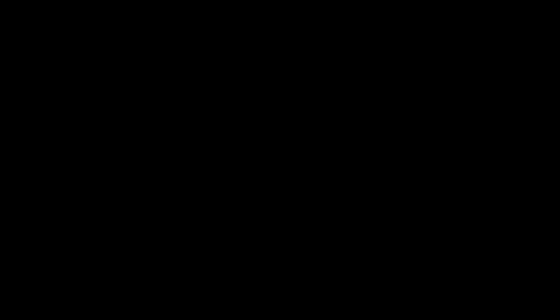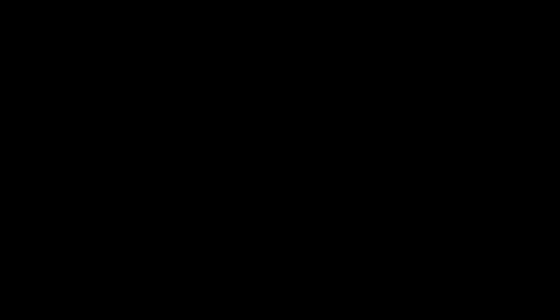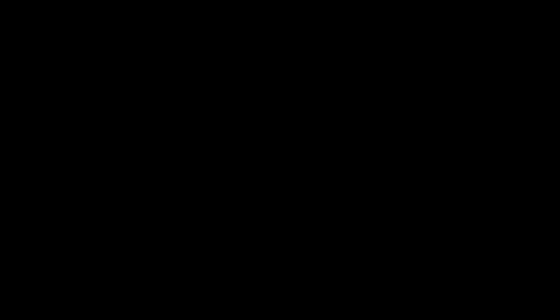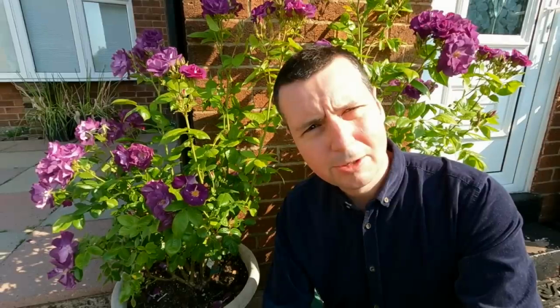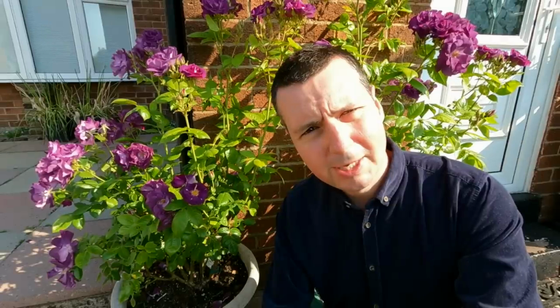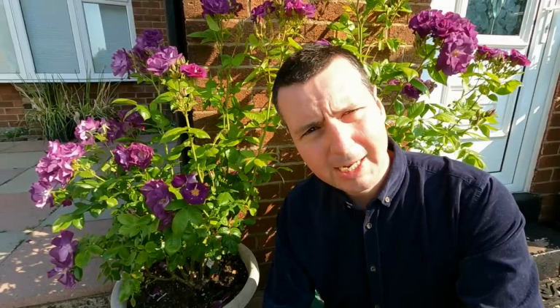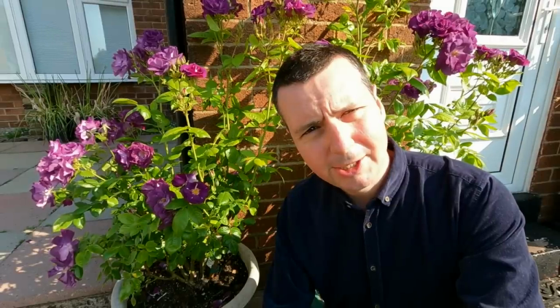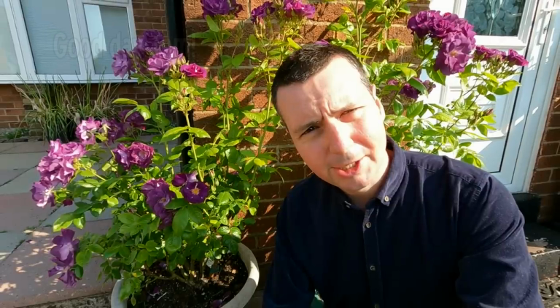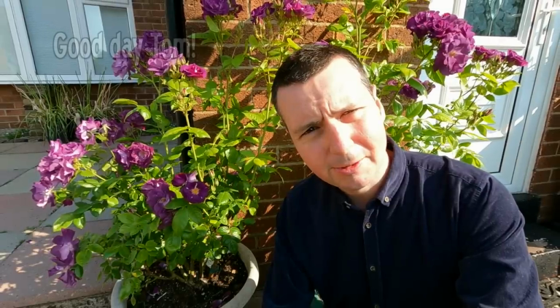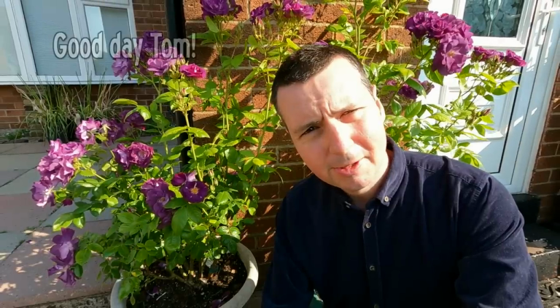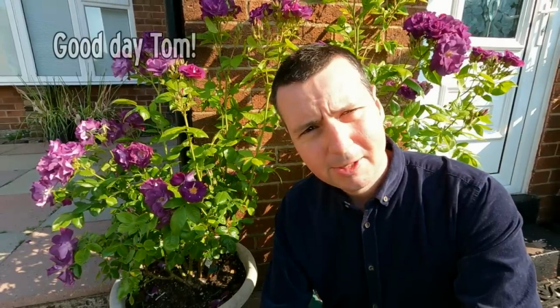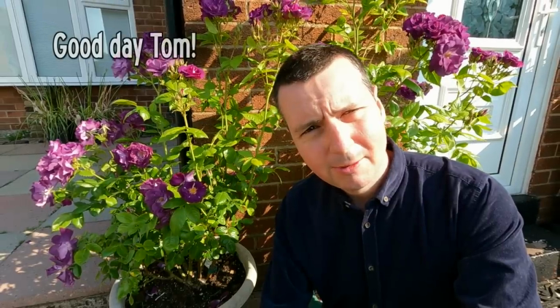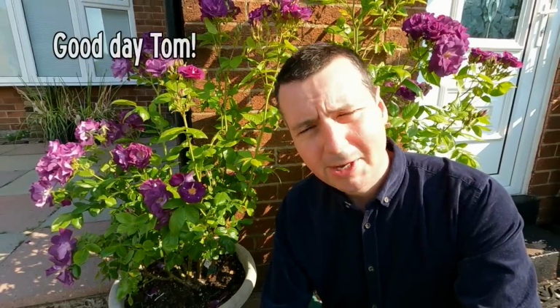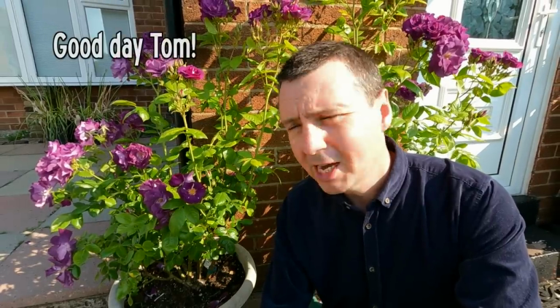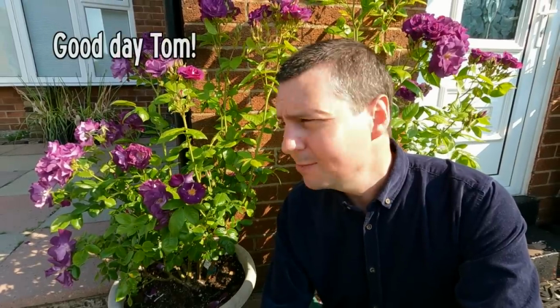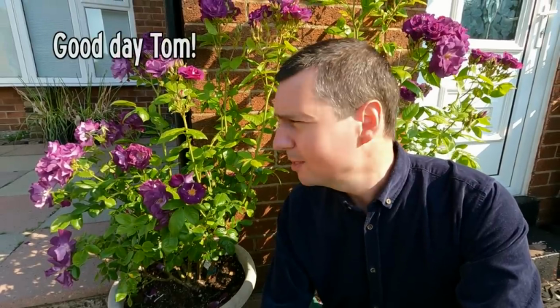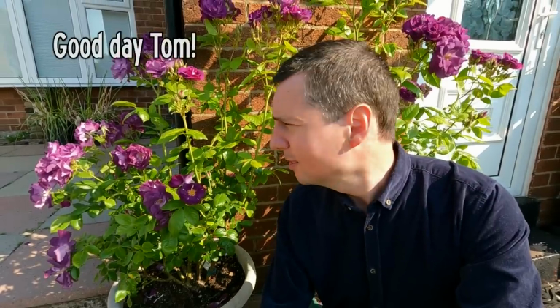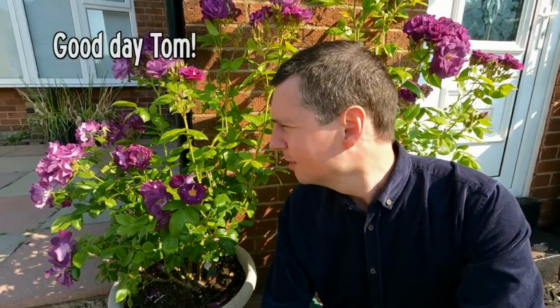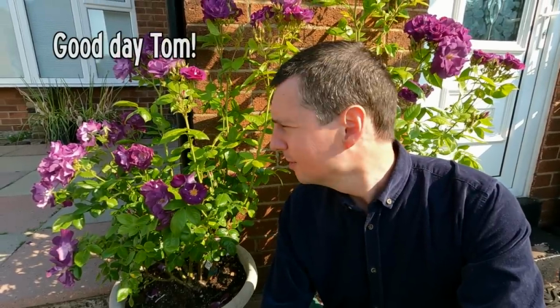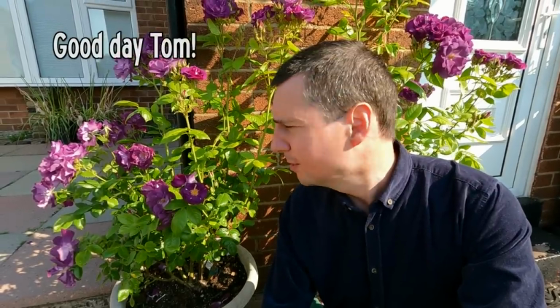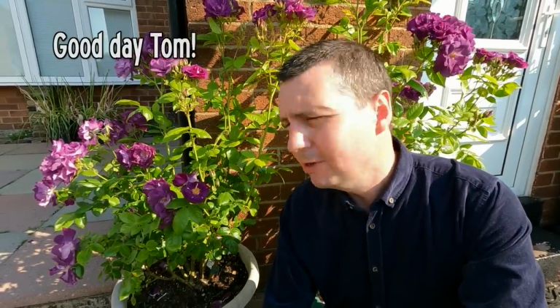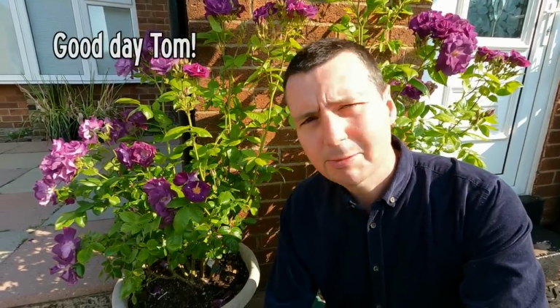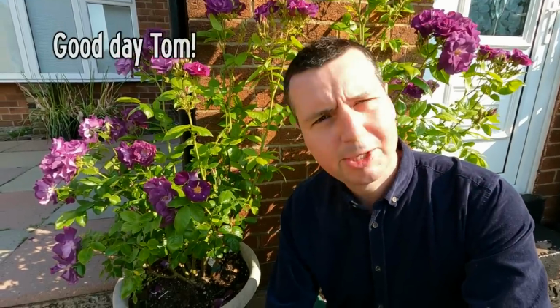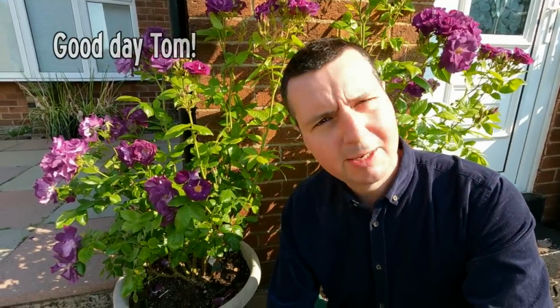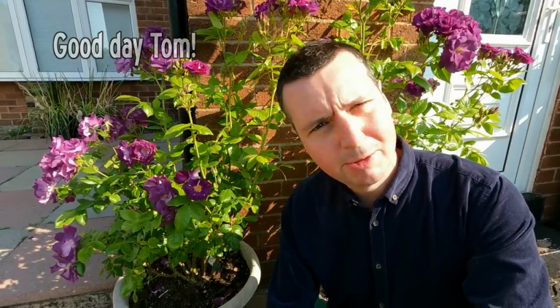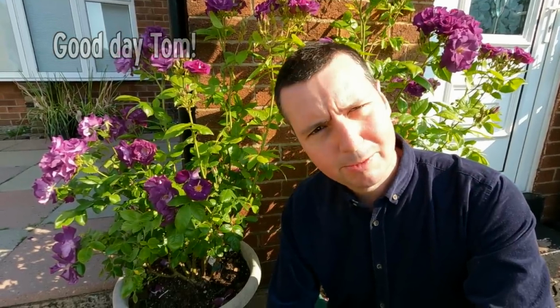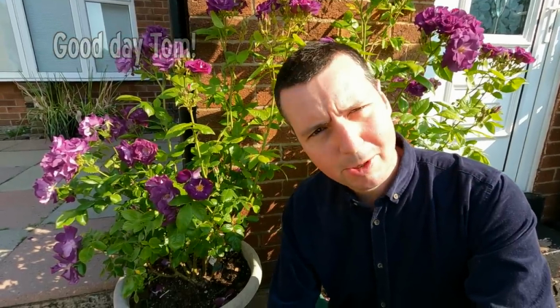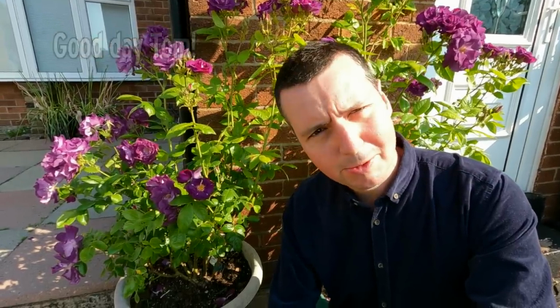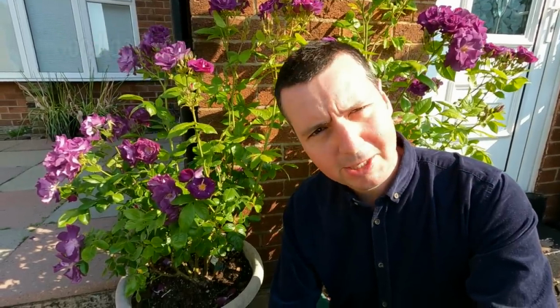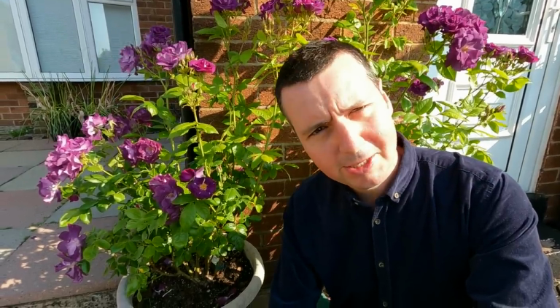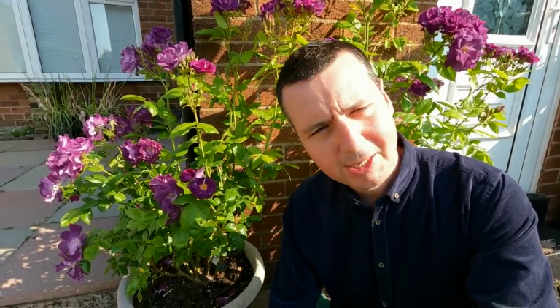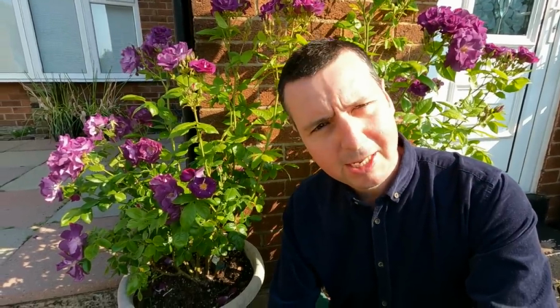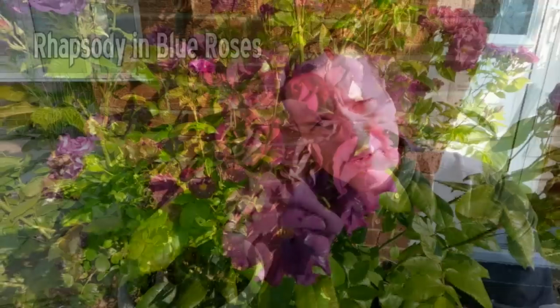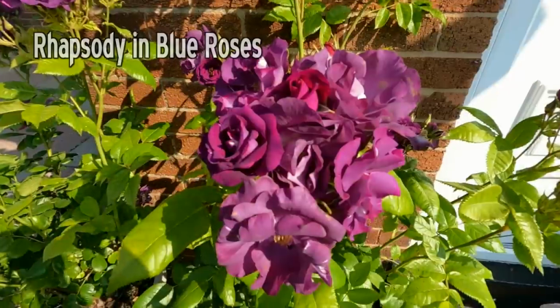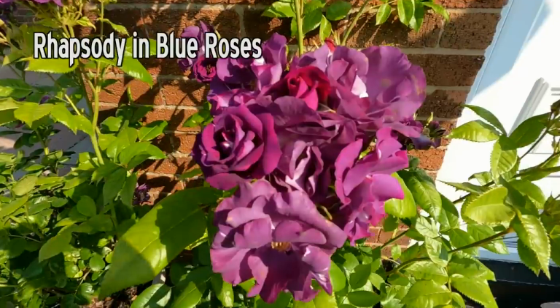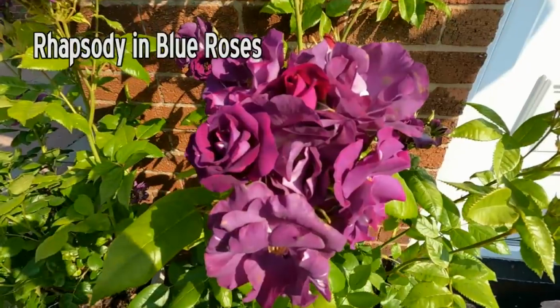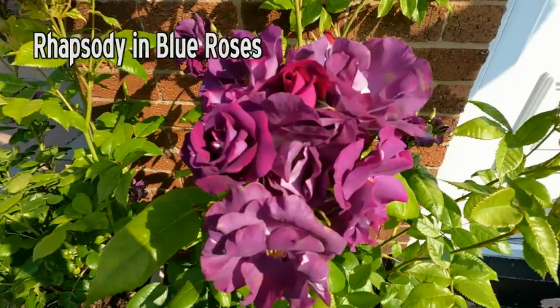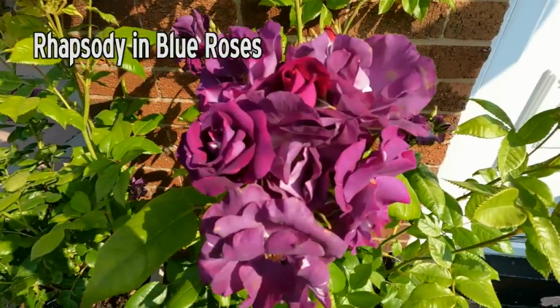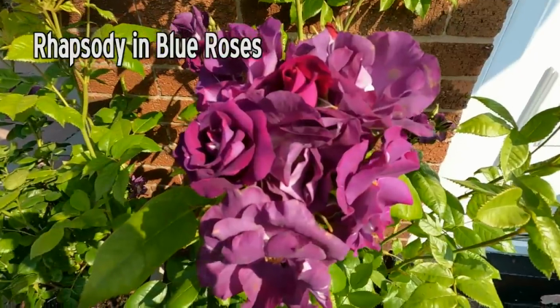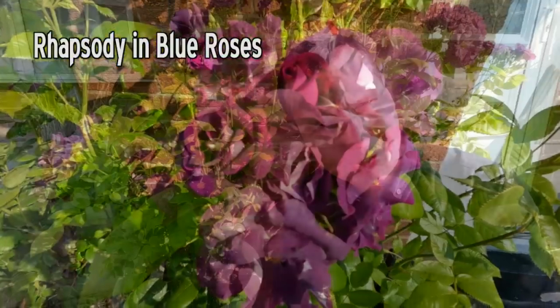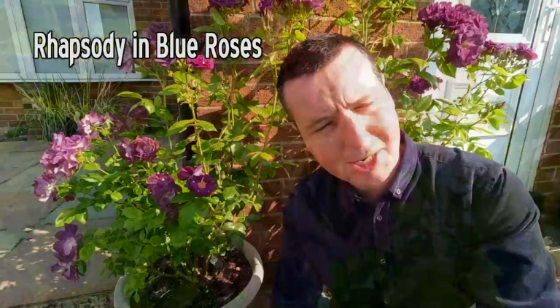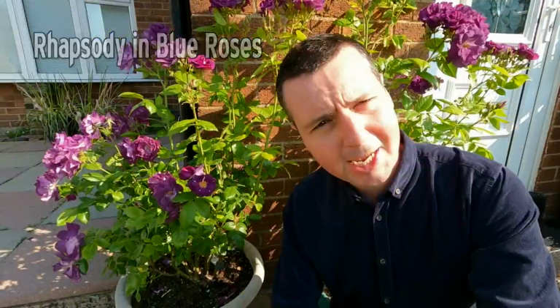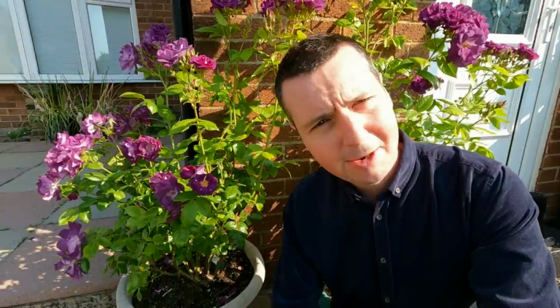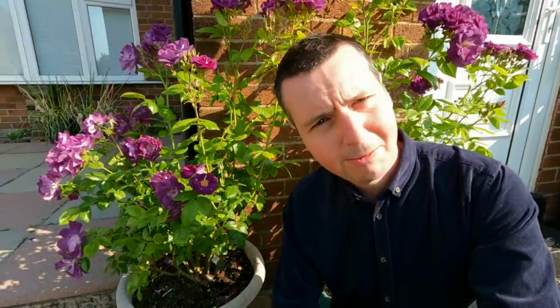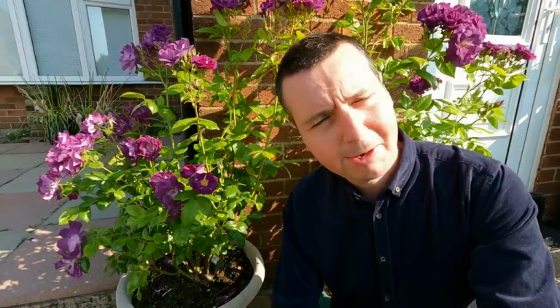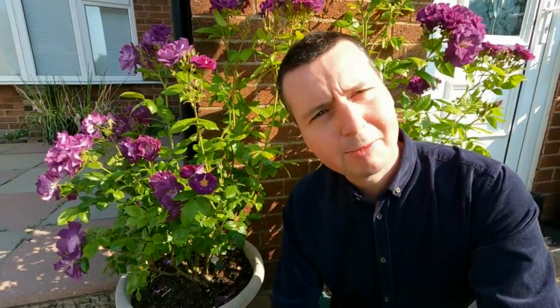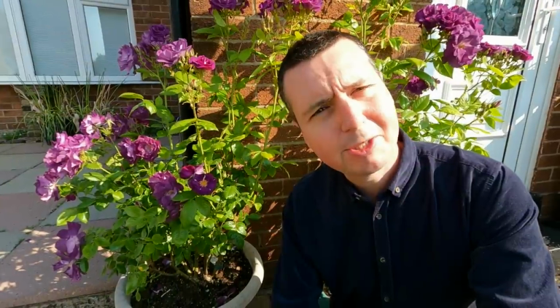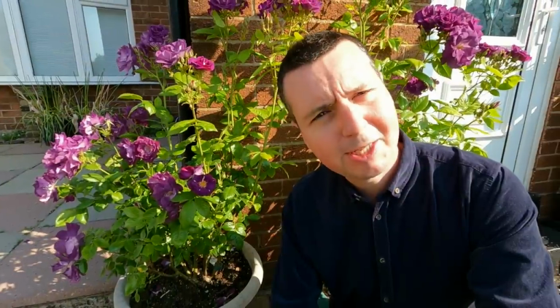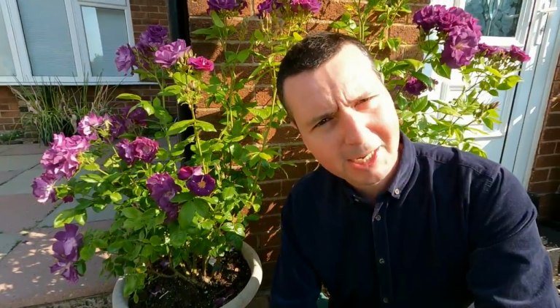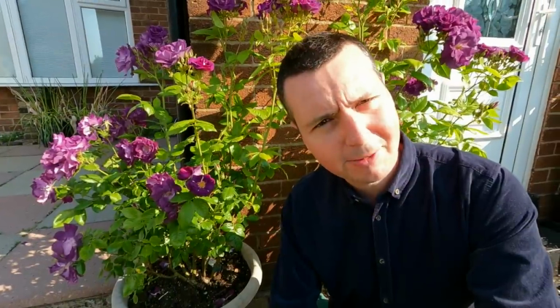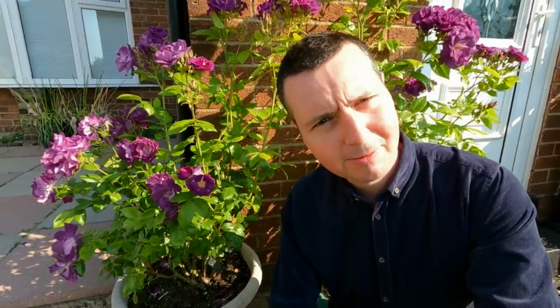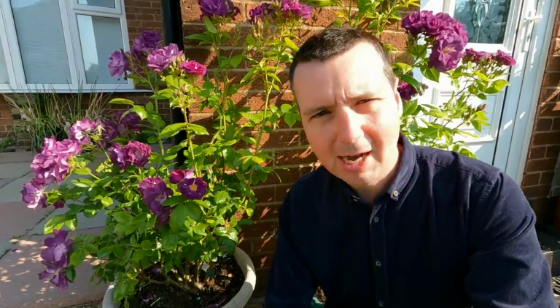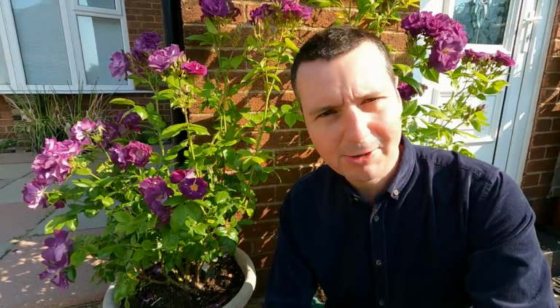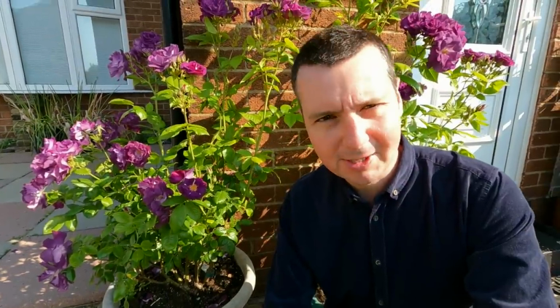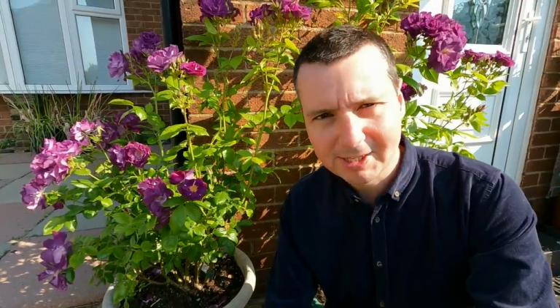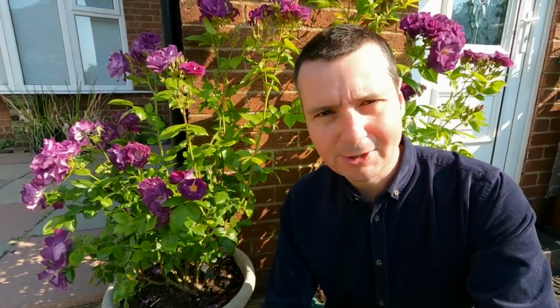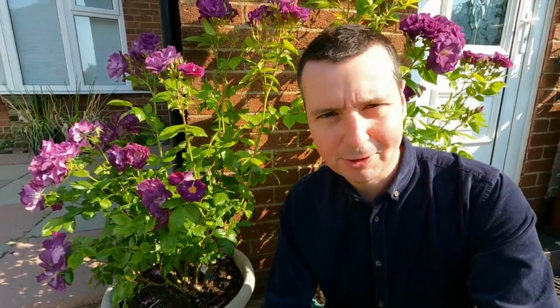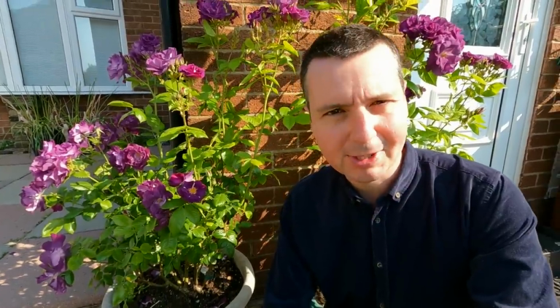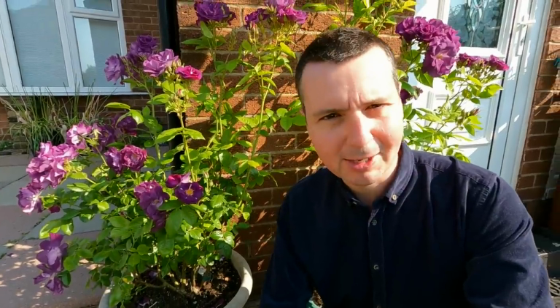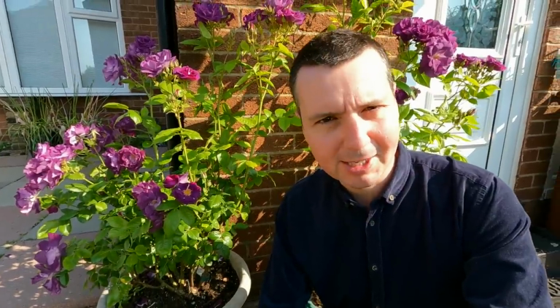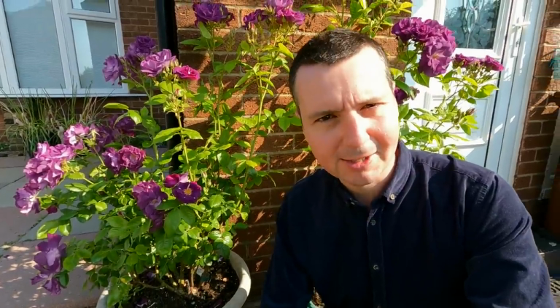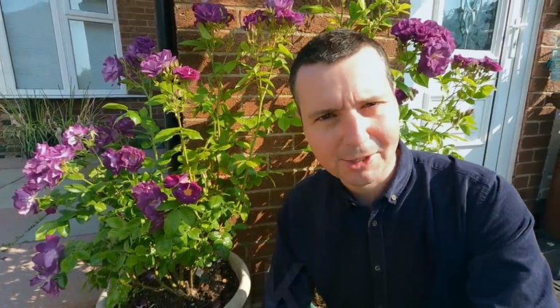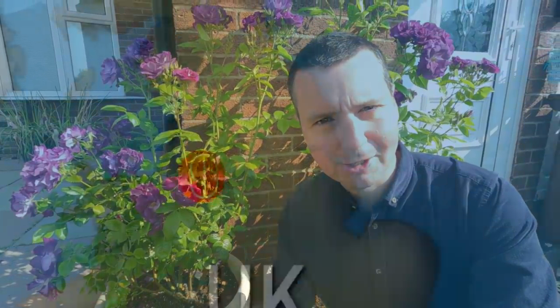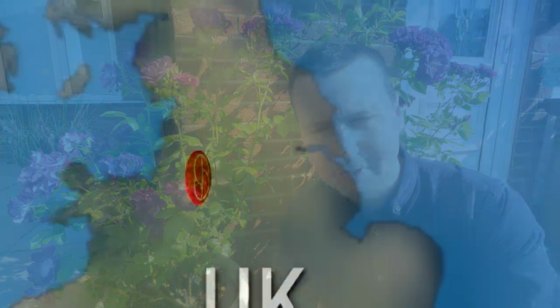Good day to you. Behind me, the Rhapsody in Blue Roses in full bloom. Today we're off to Sale.